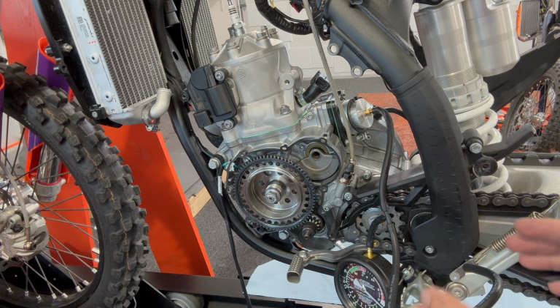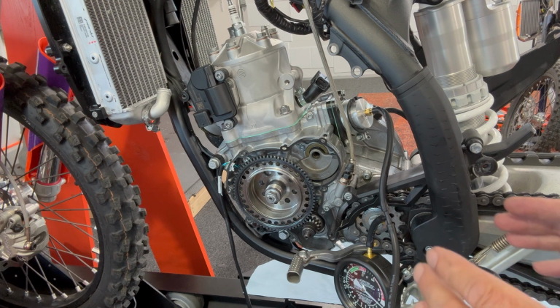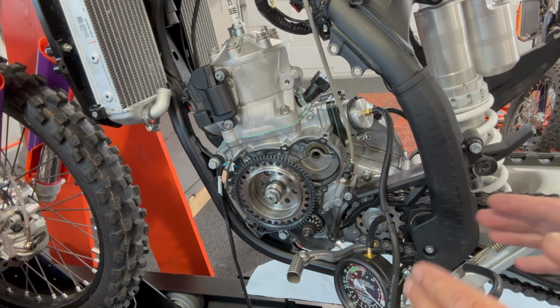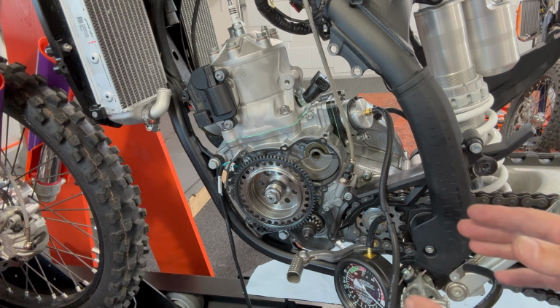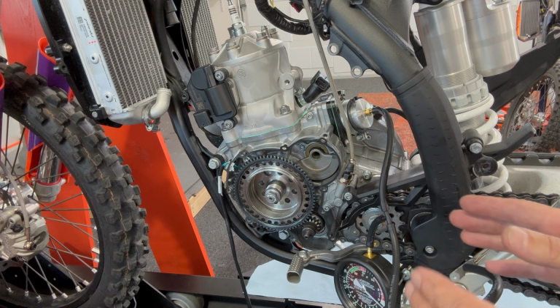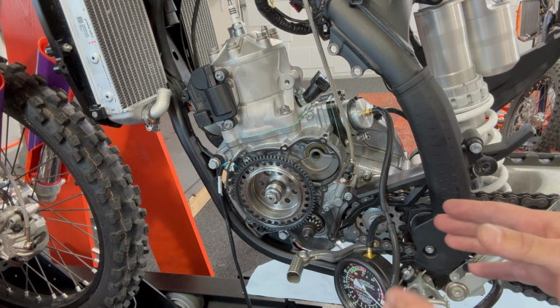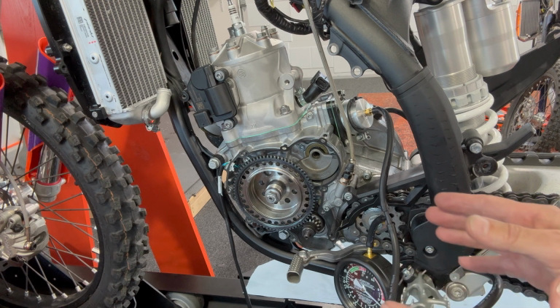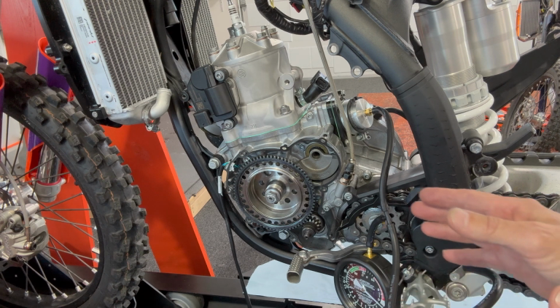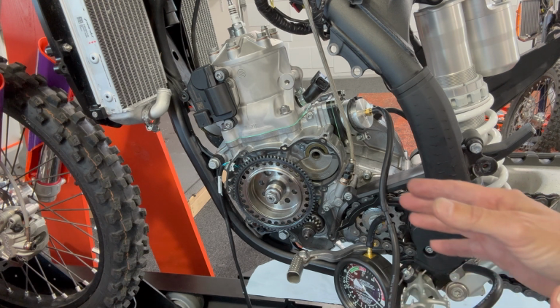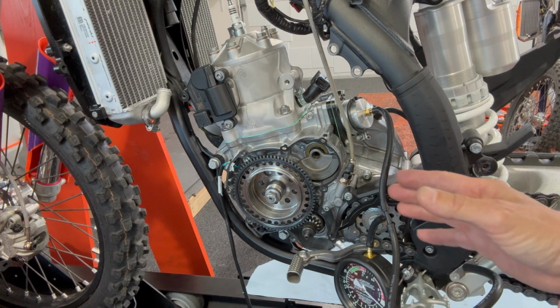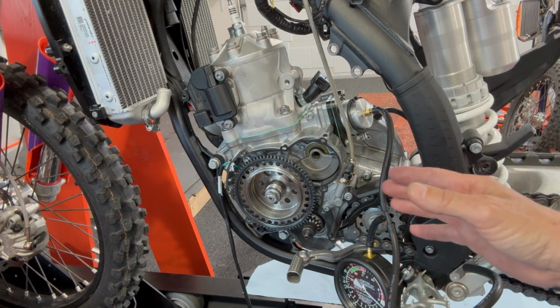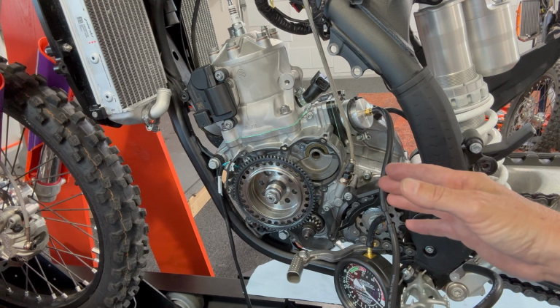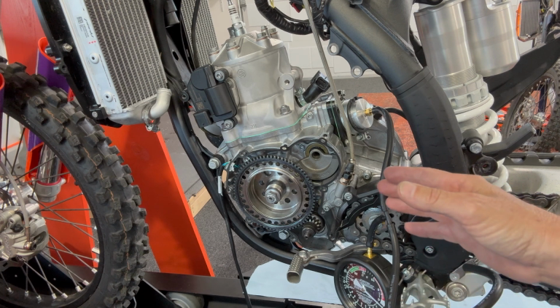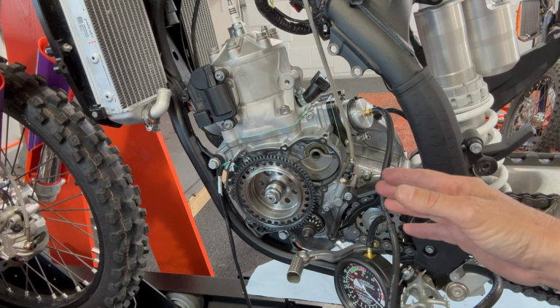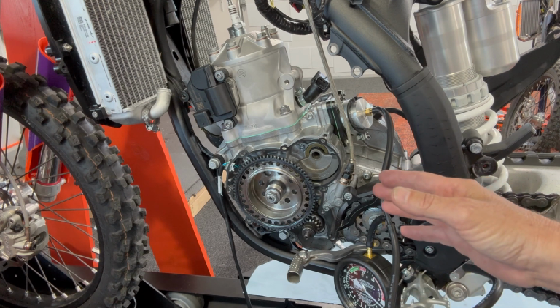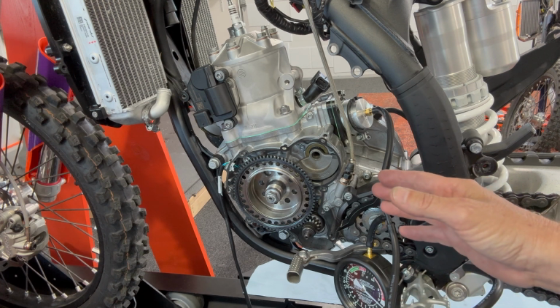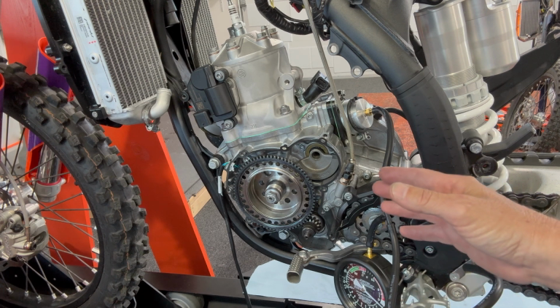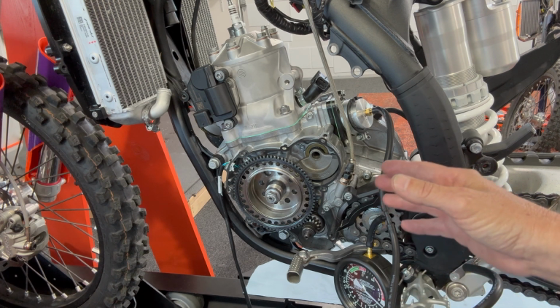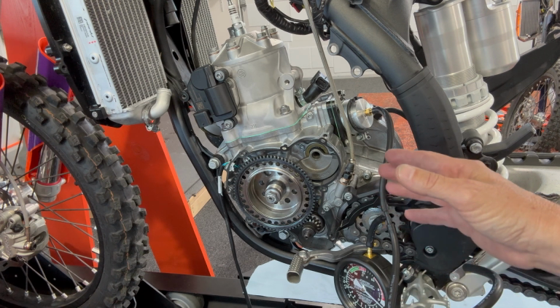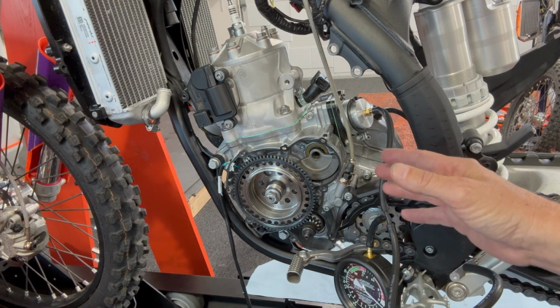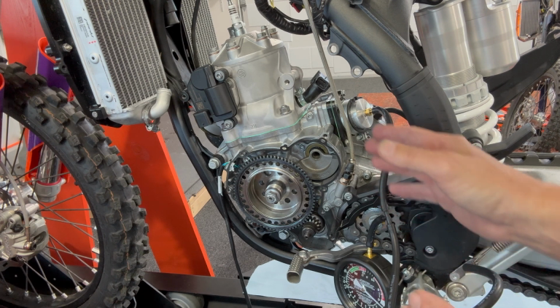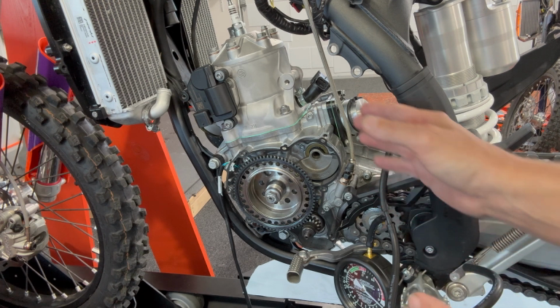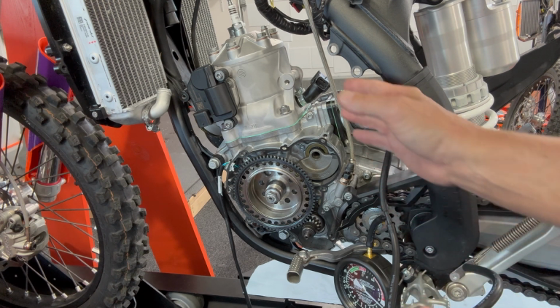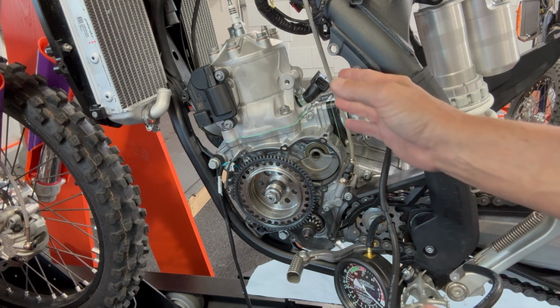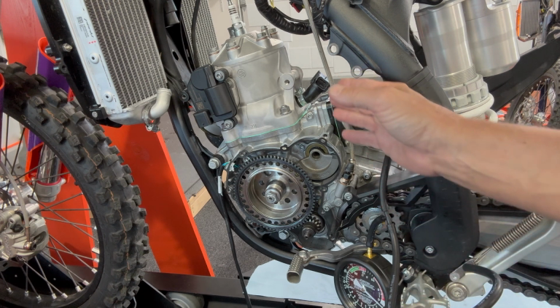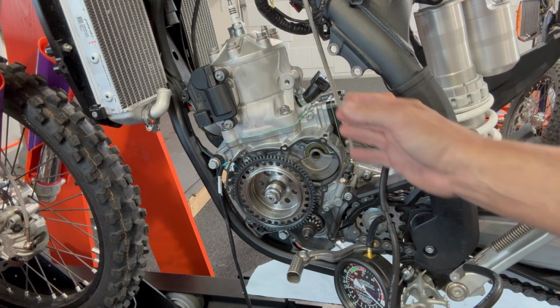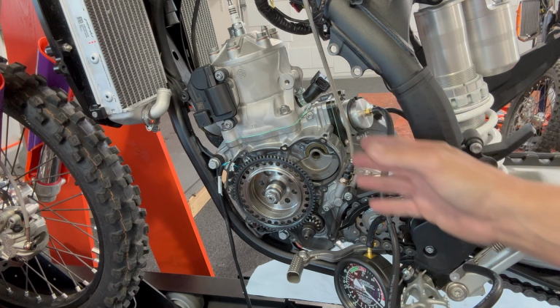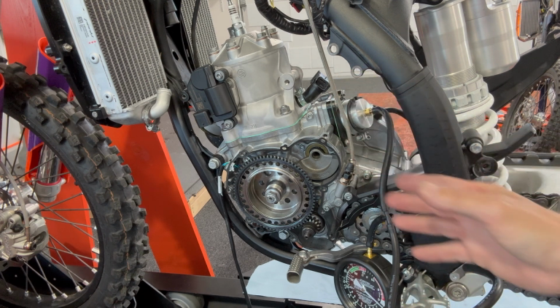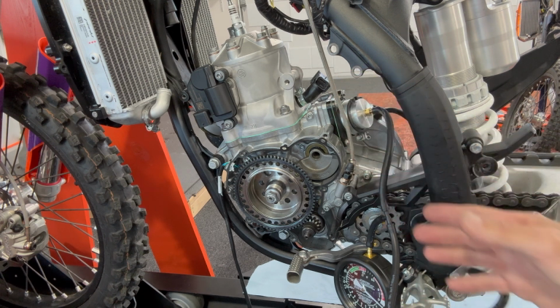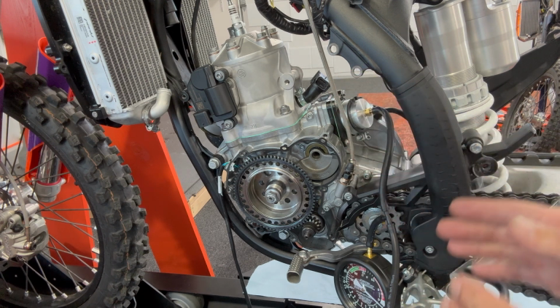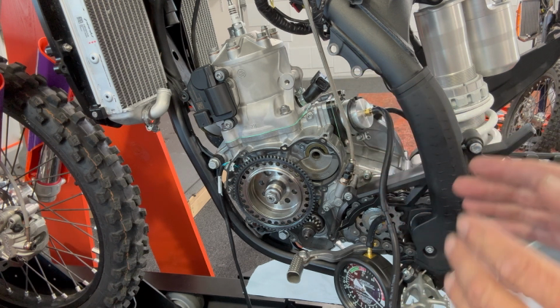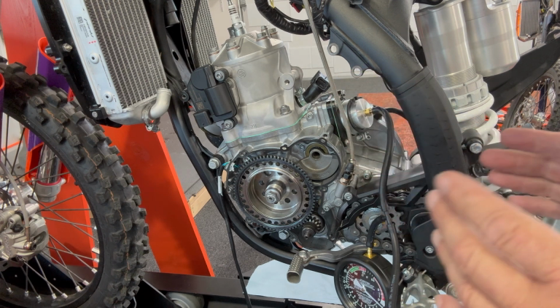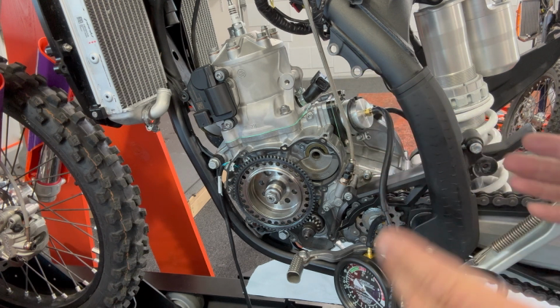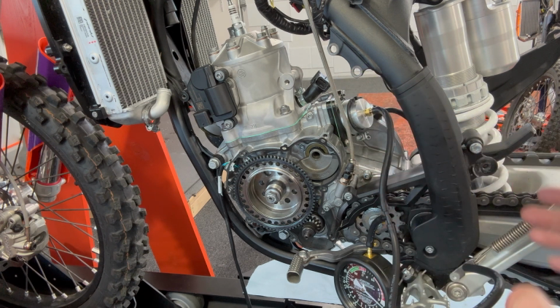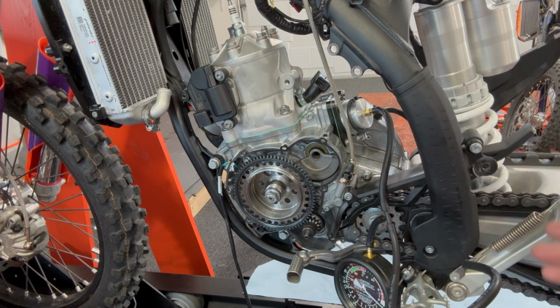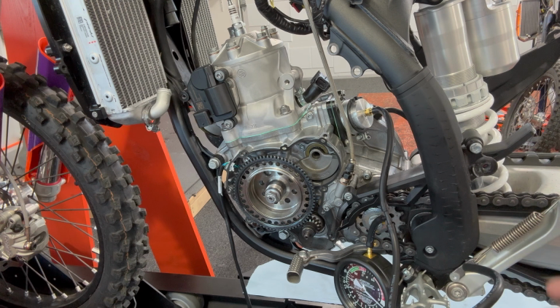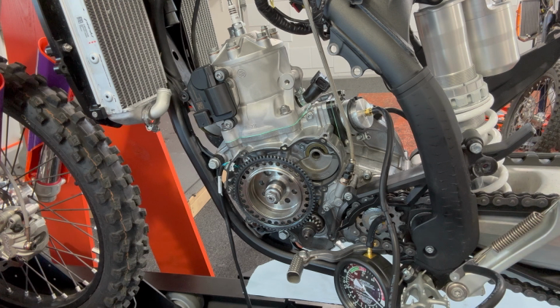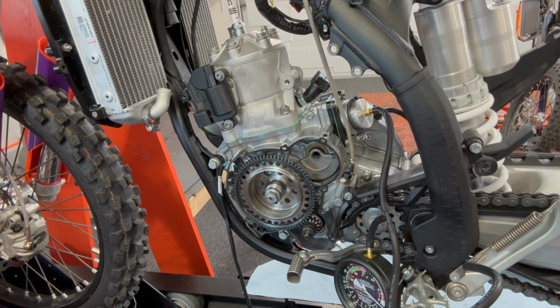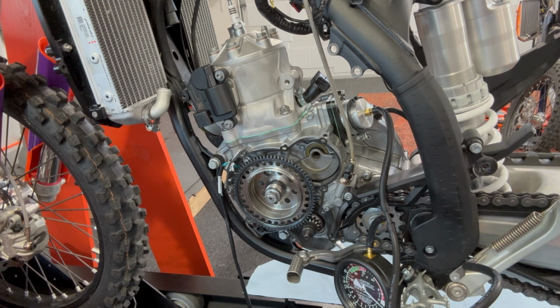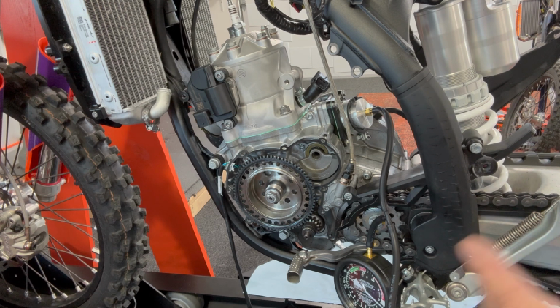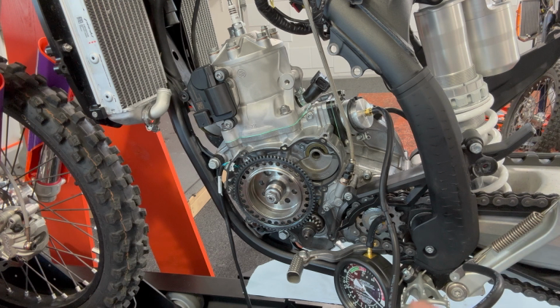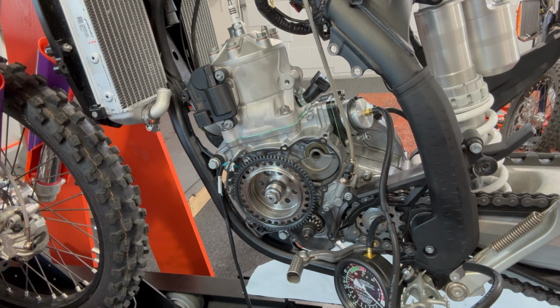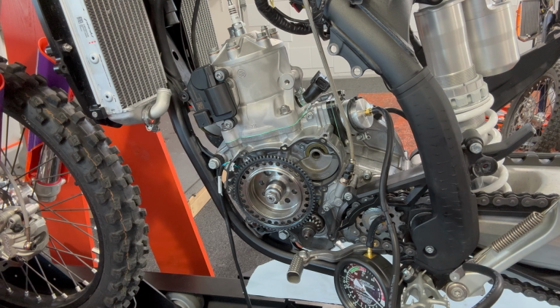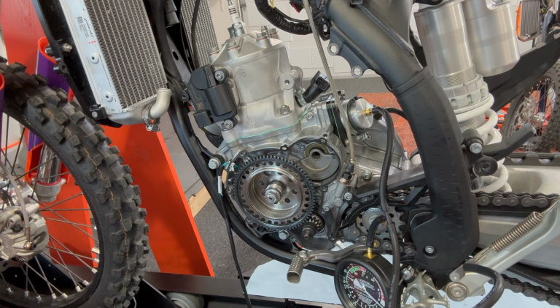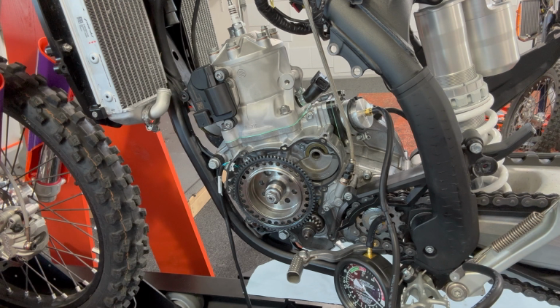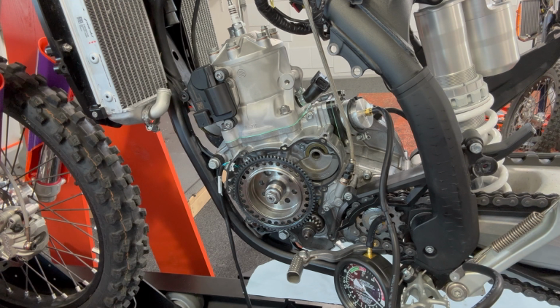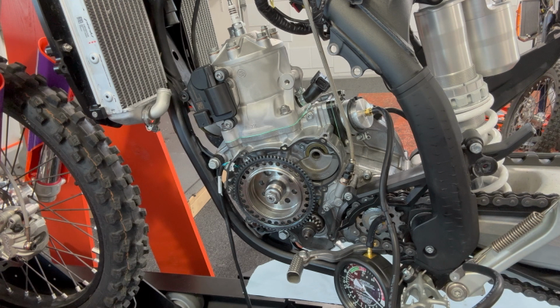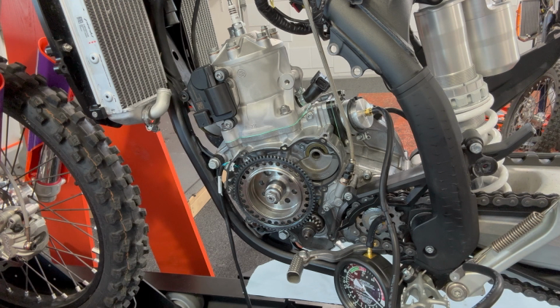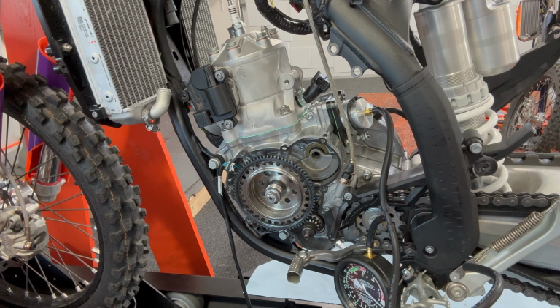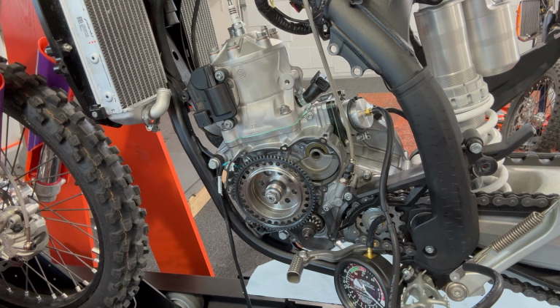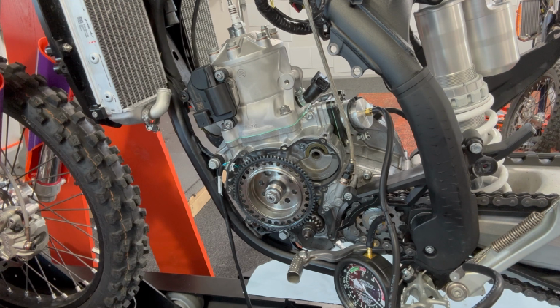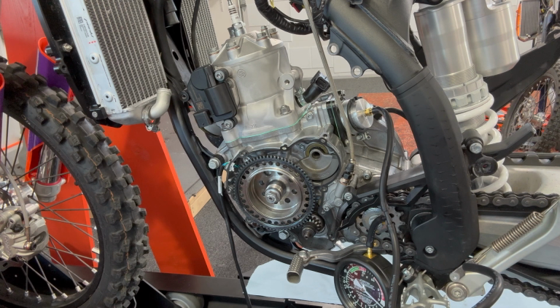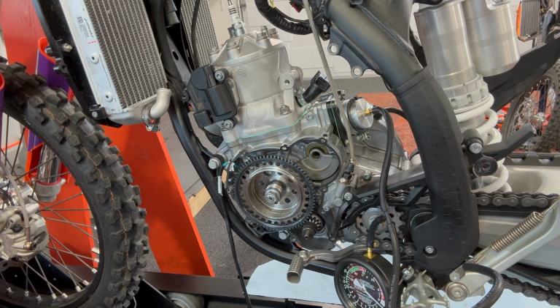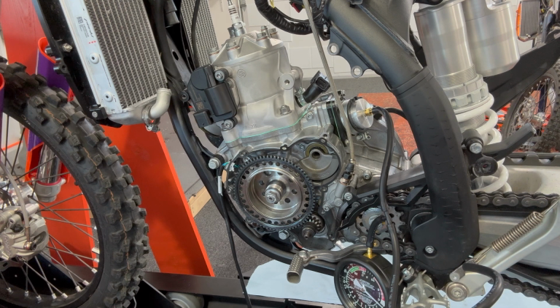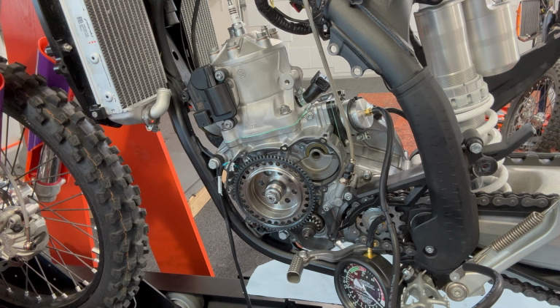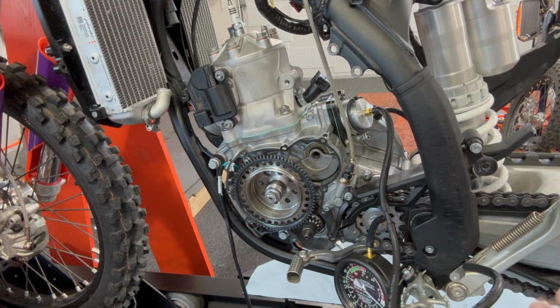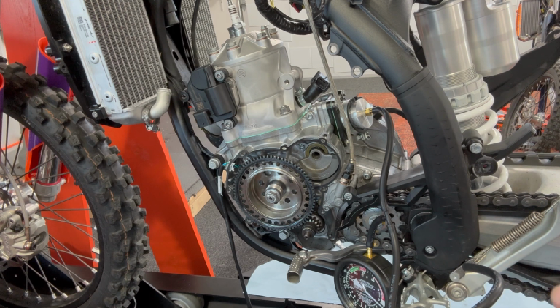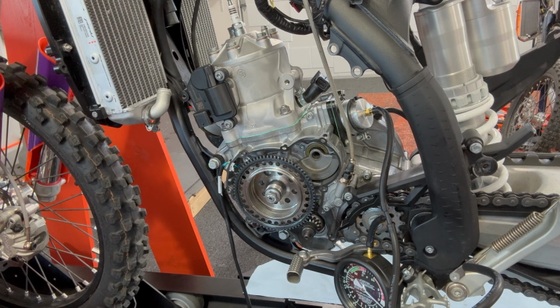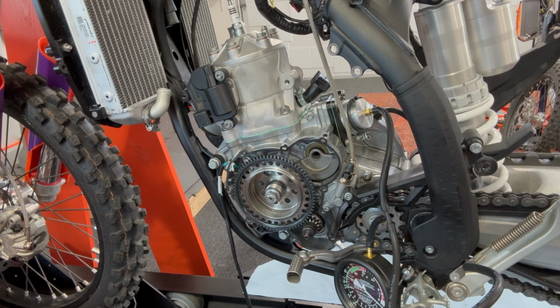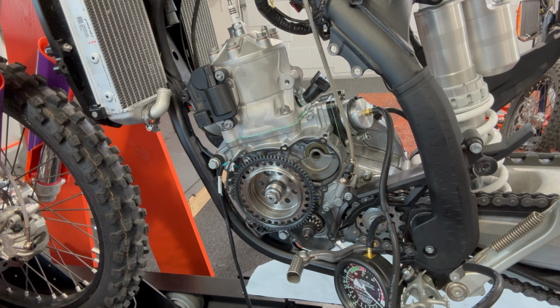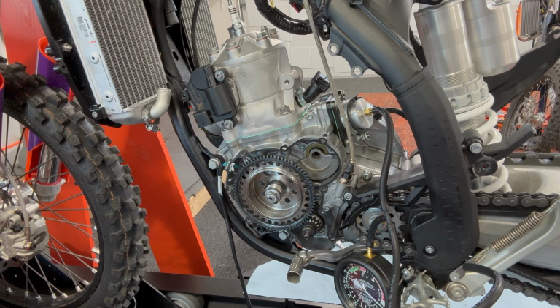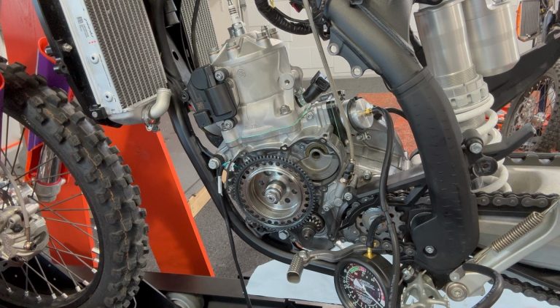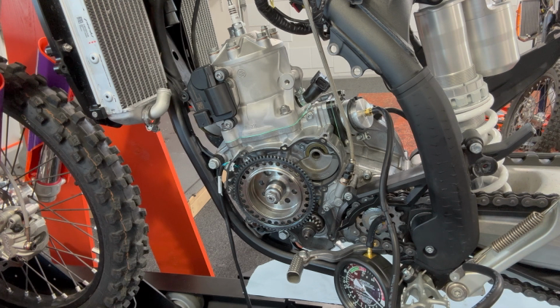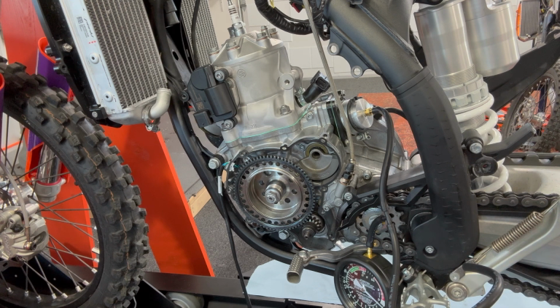If it doesn't hold vacuum, it doesn't have the intake cycle that it needs. It'll be sucking air, it'll run lean, it'll run awkward, and it won't hold vacuum.